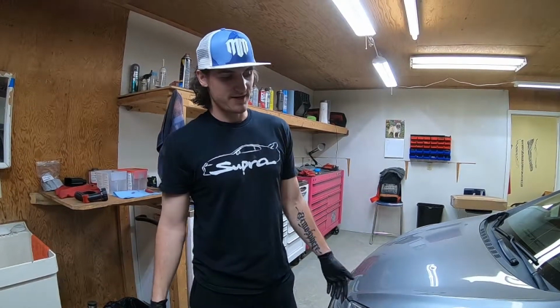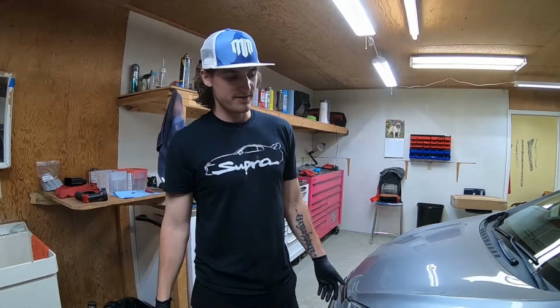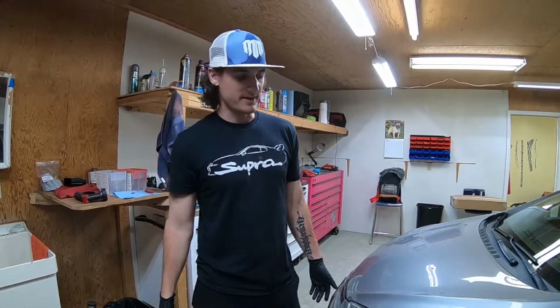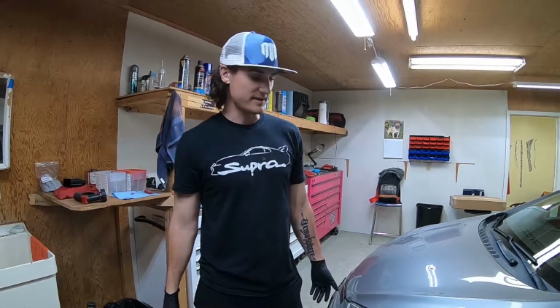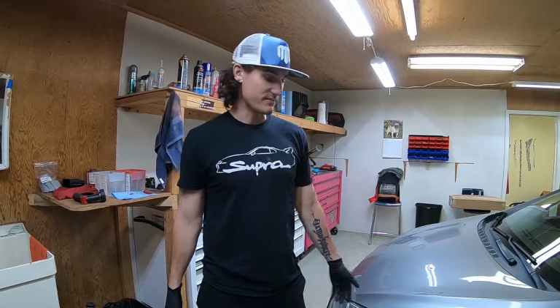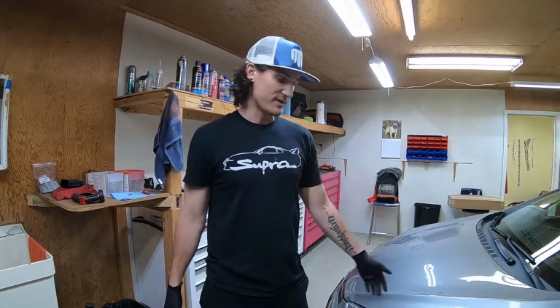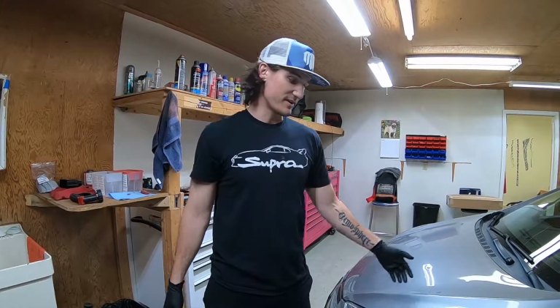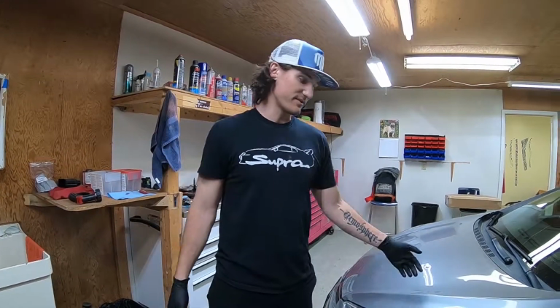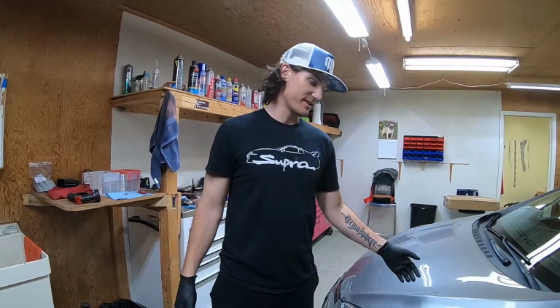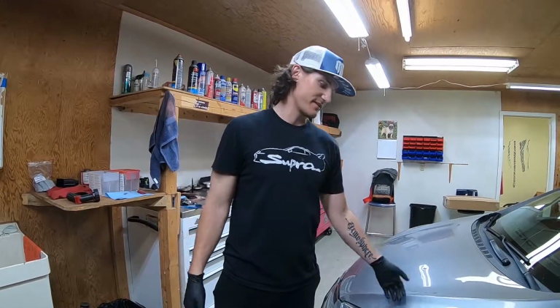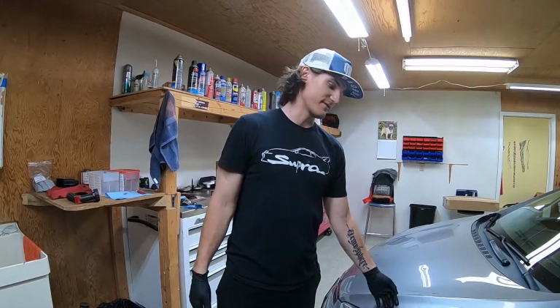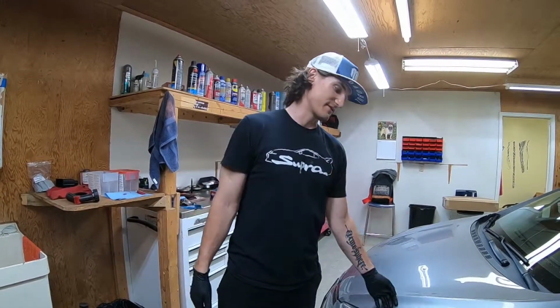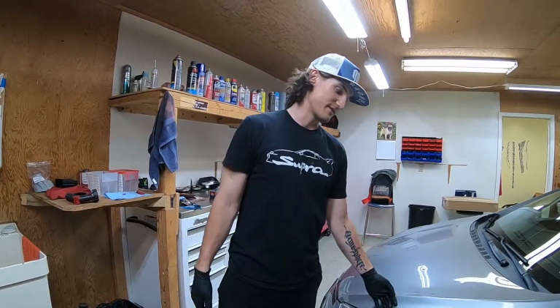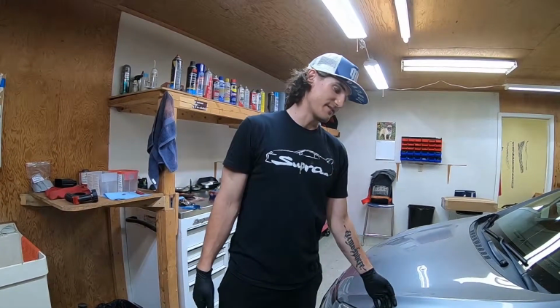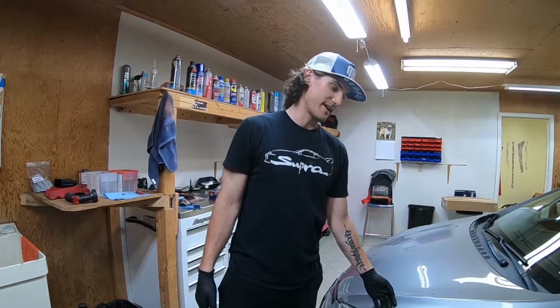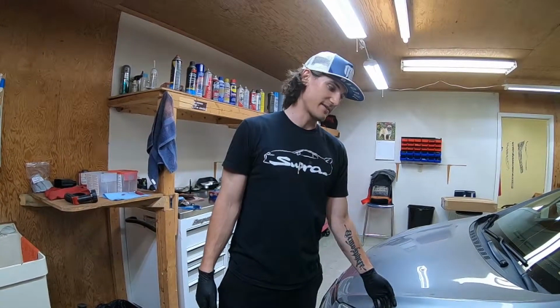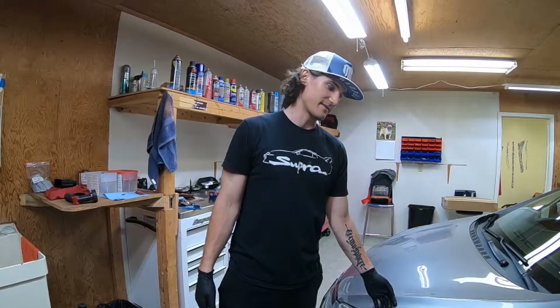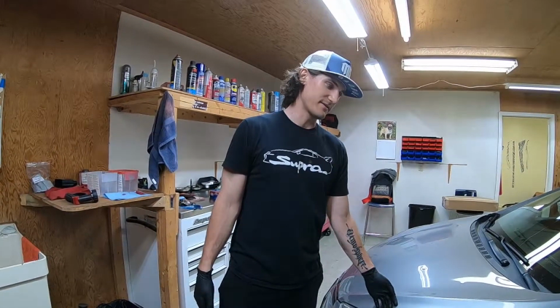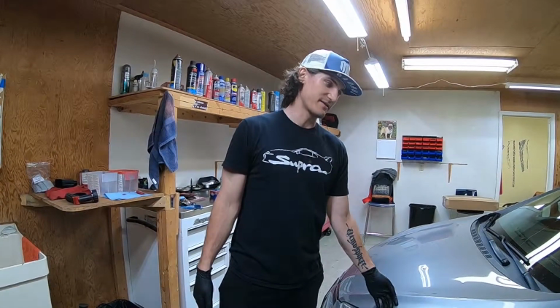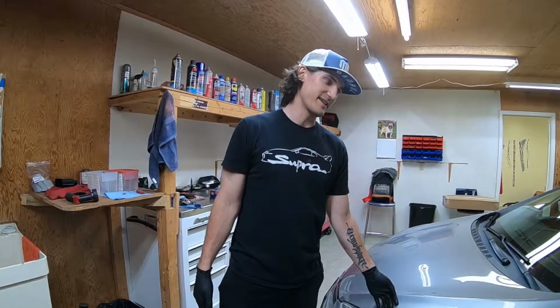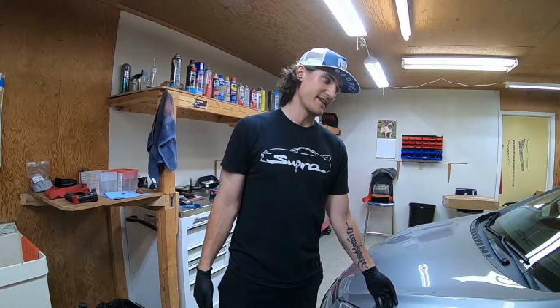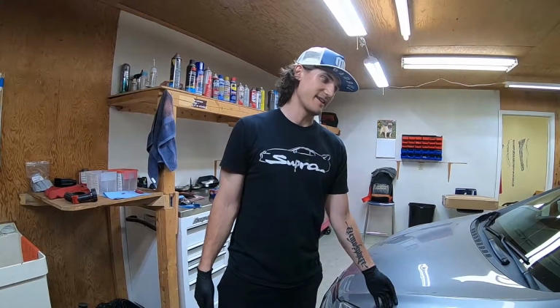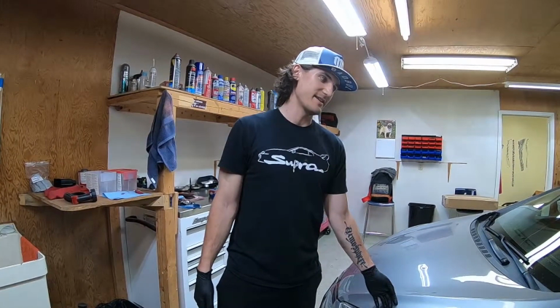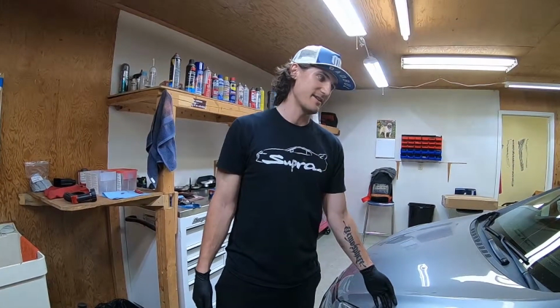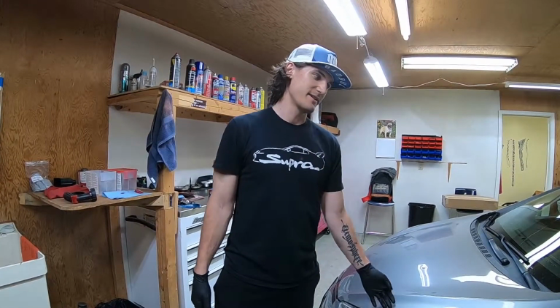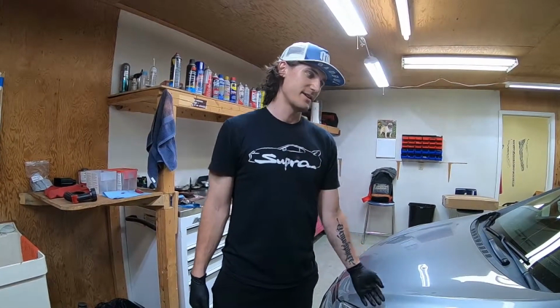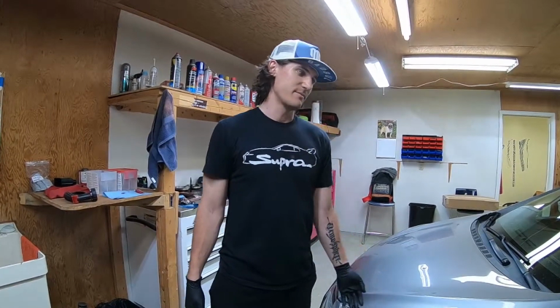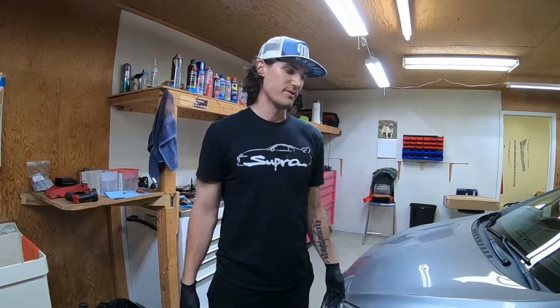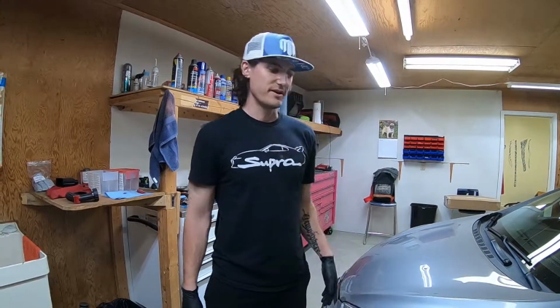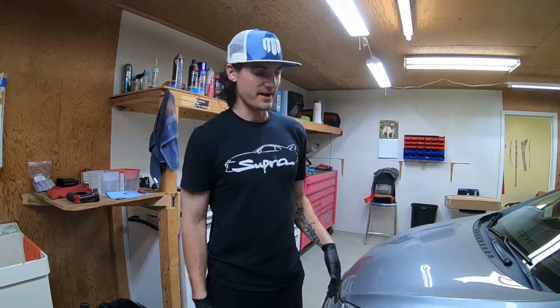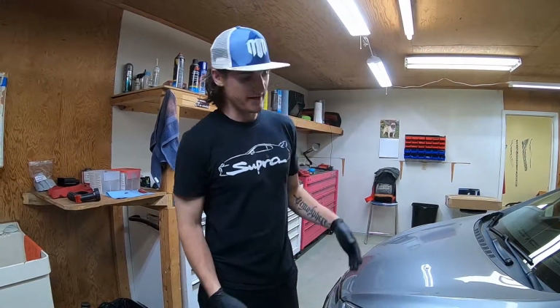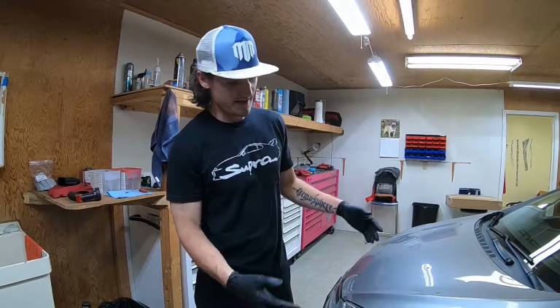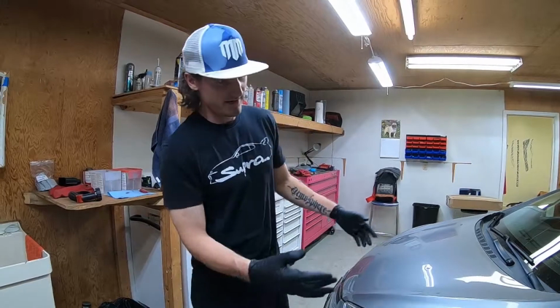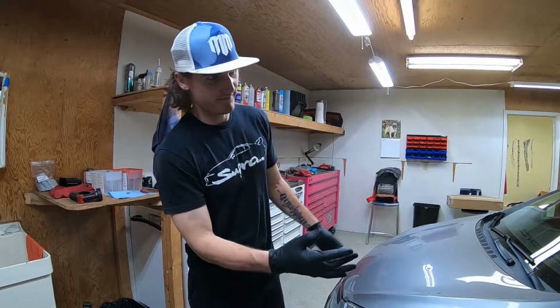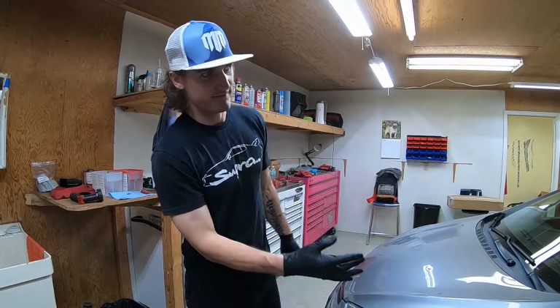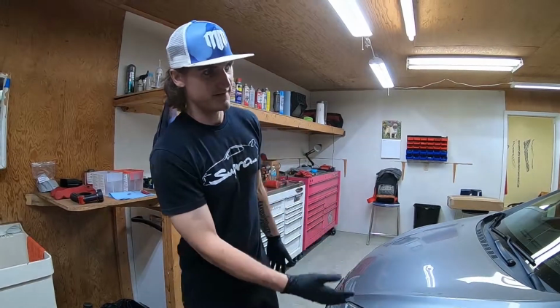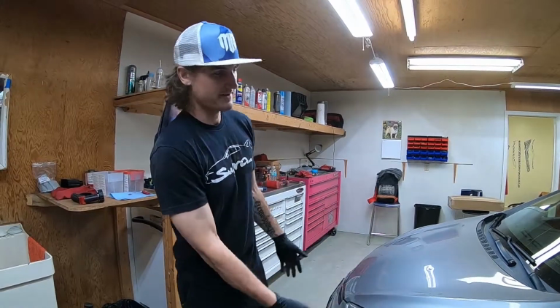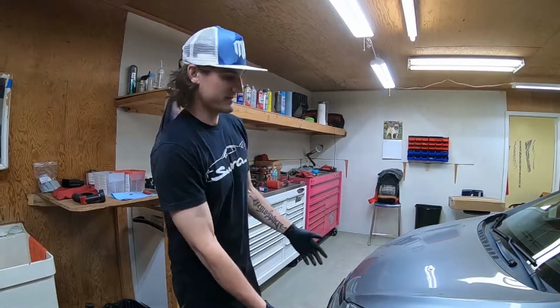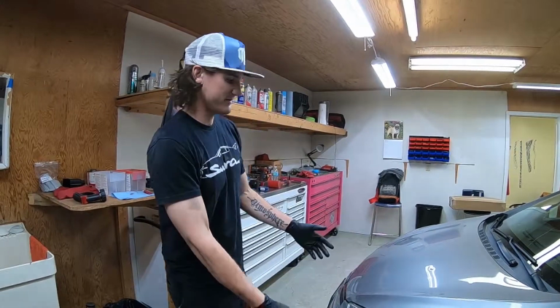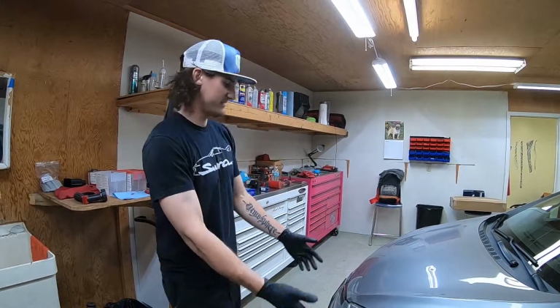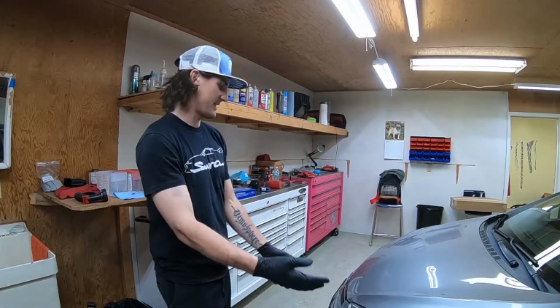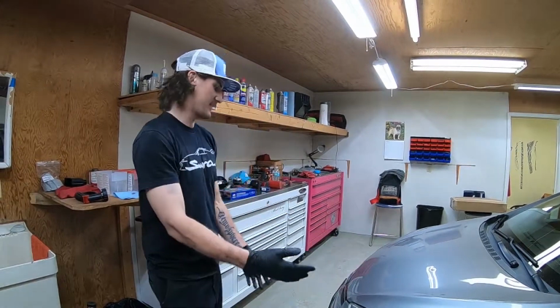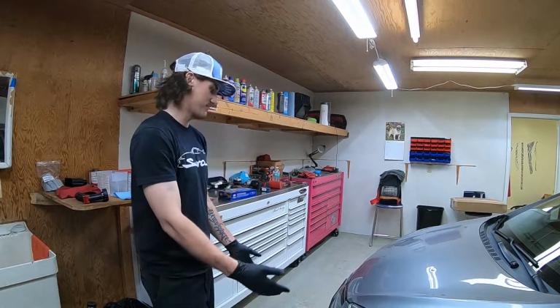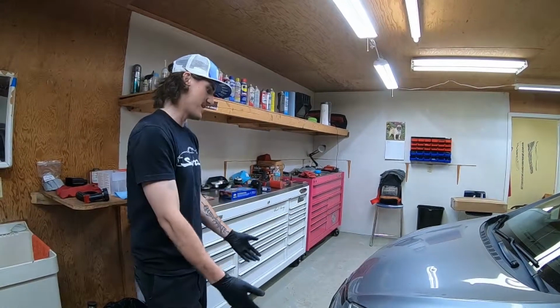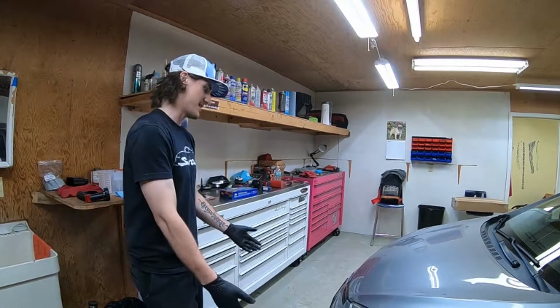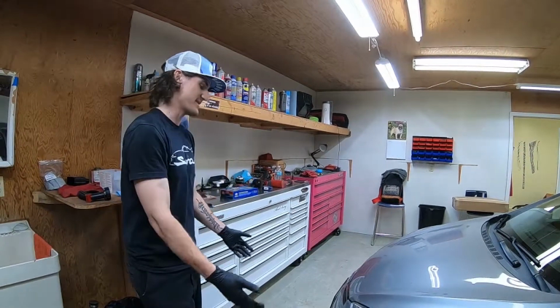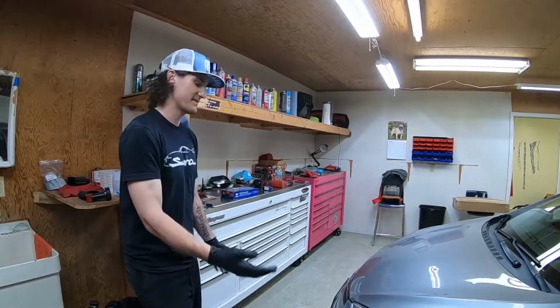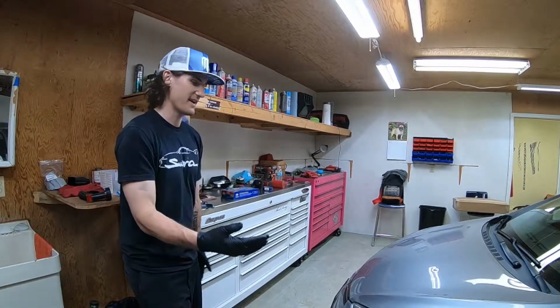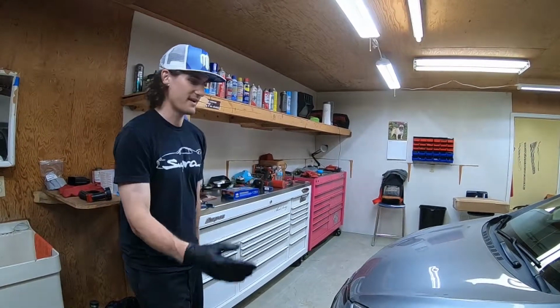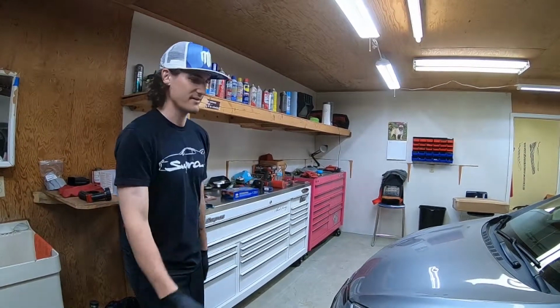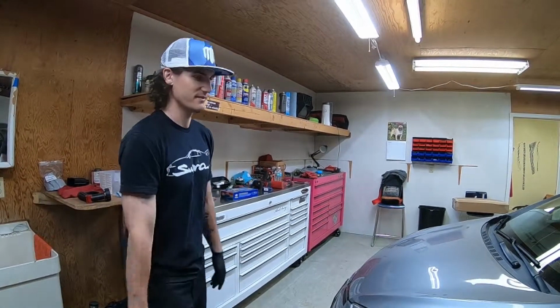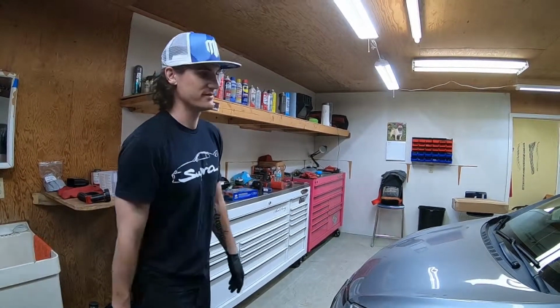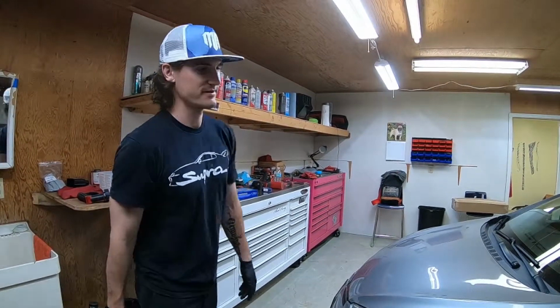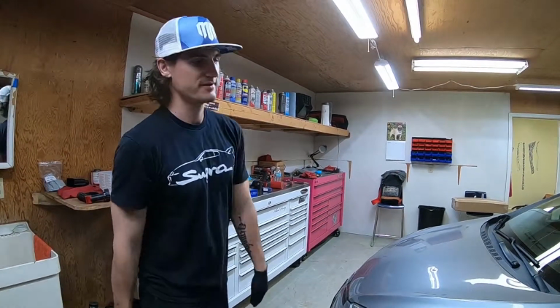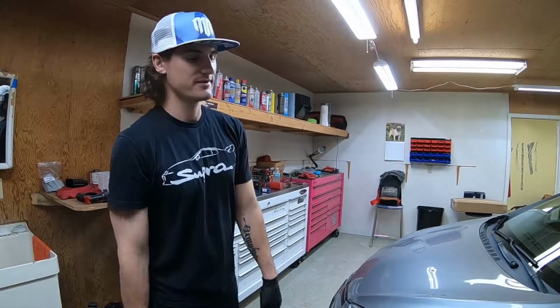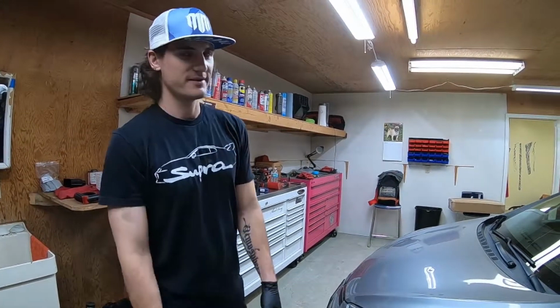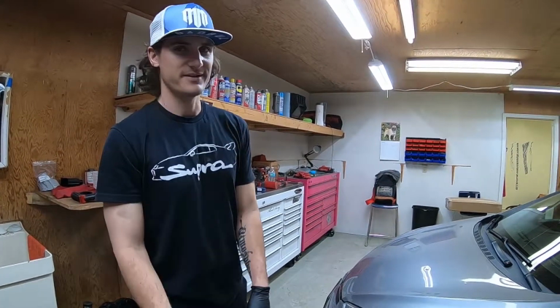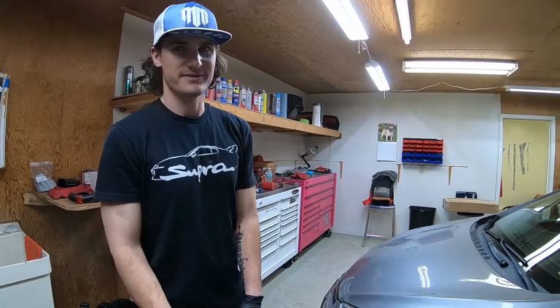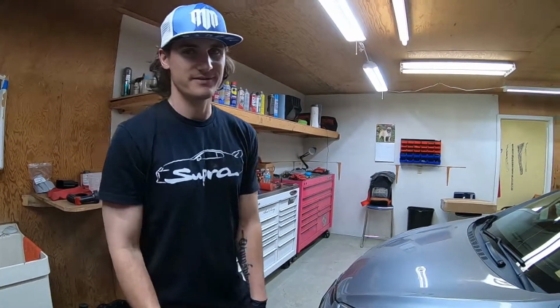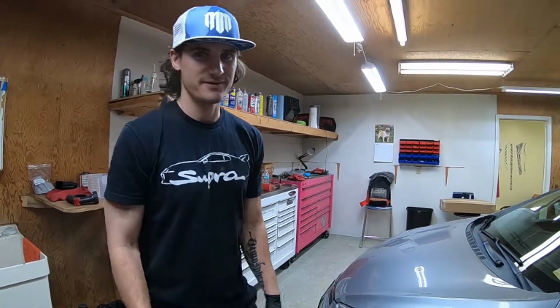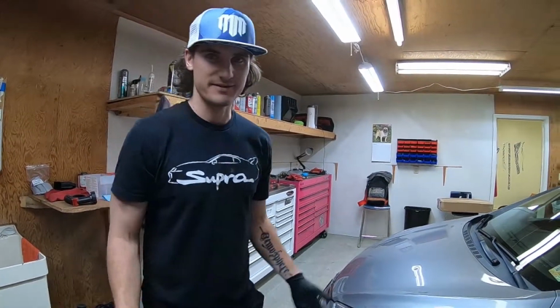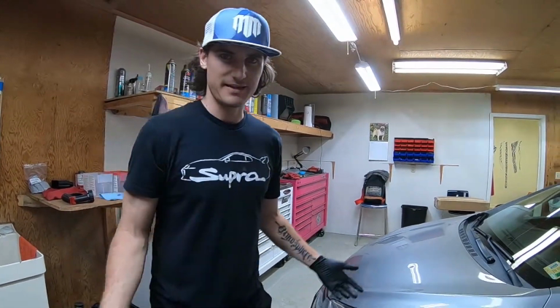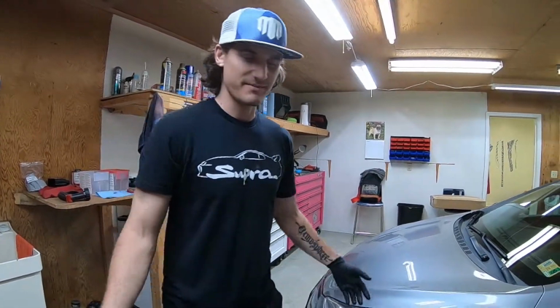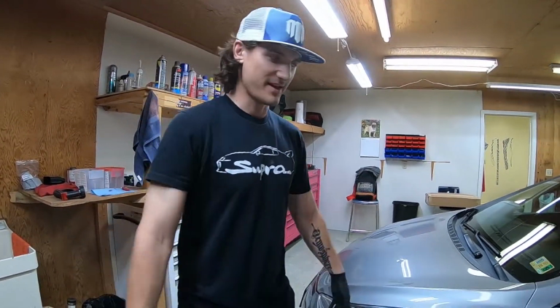This one in particular is a 2013, but any of this same body style, it's the same thing.